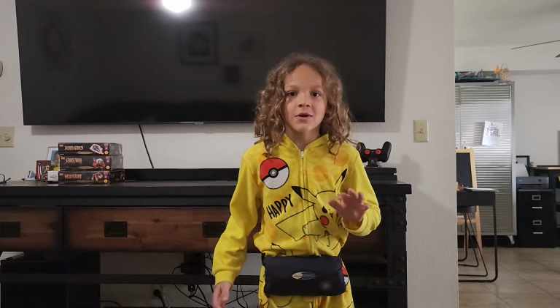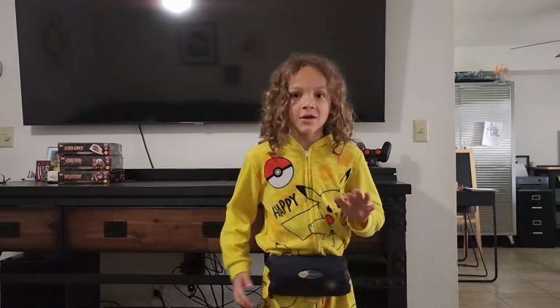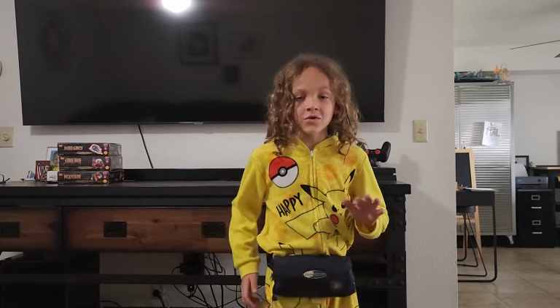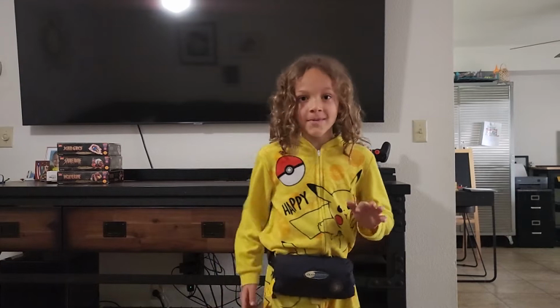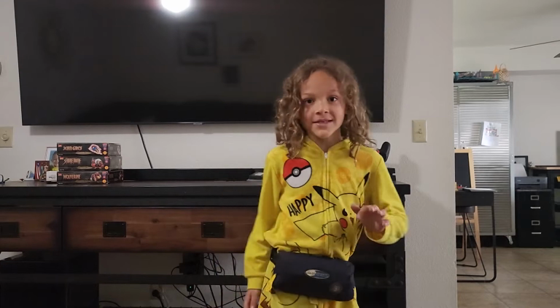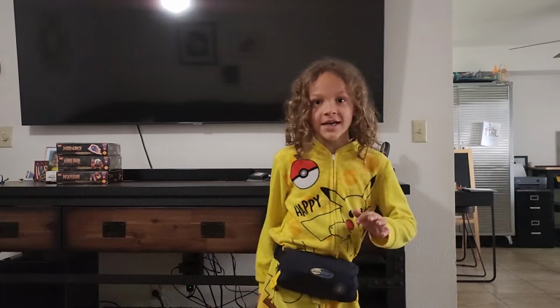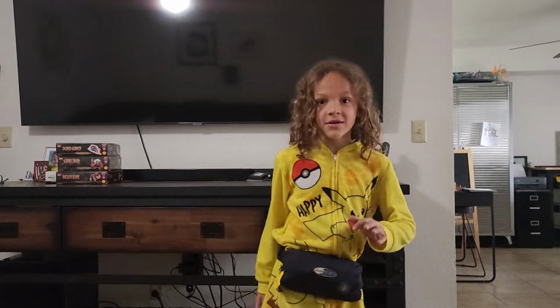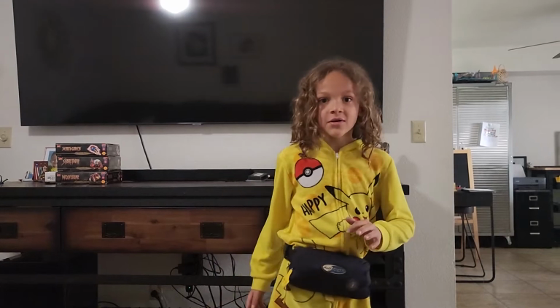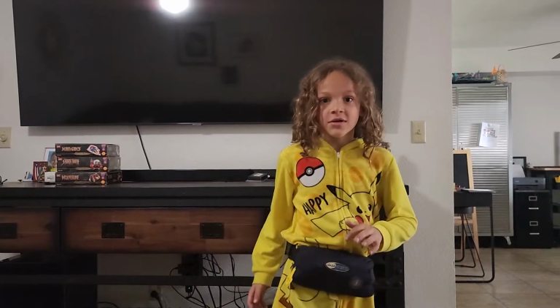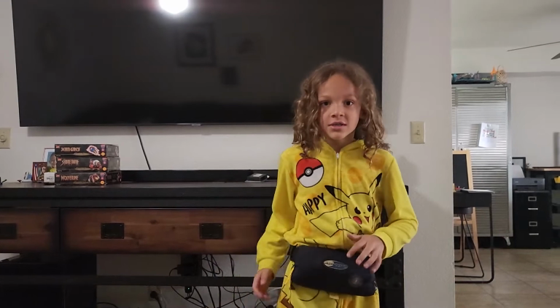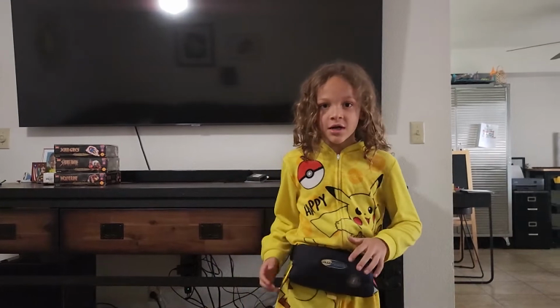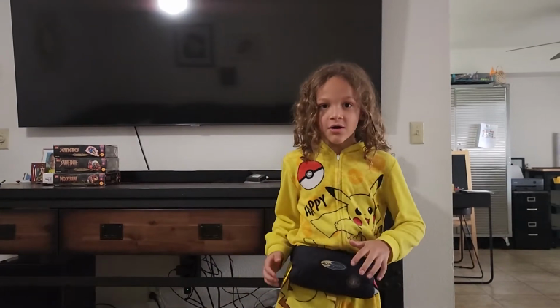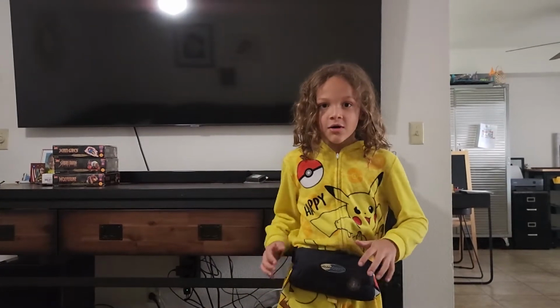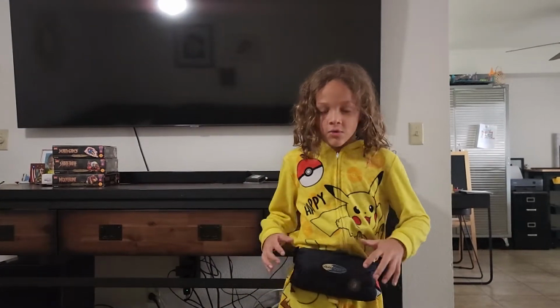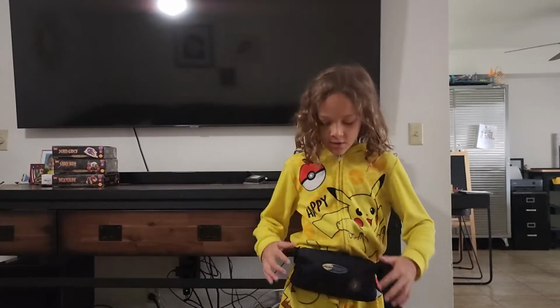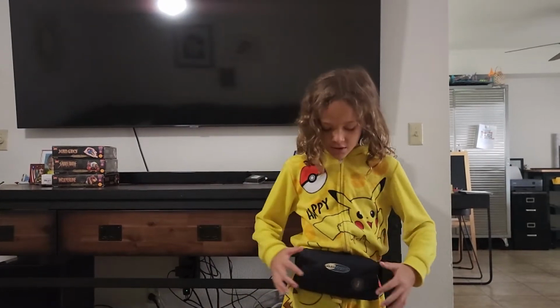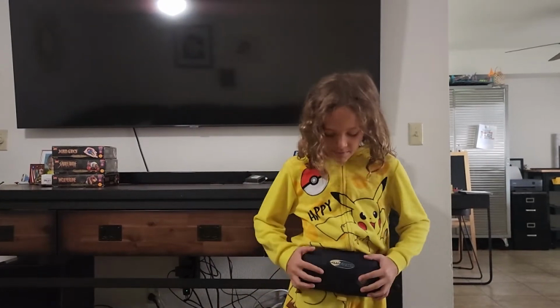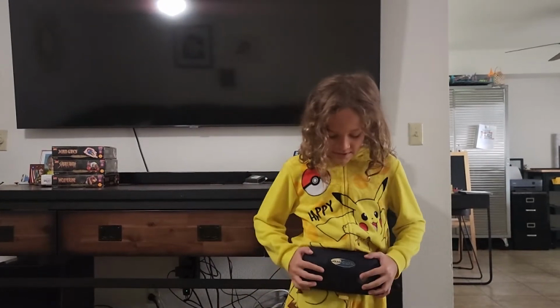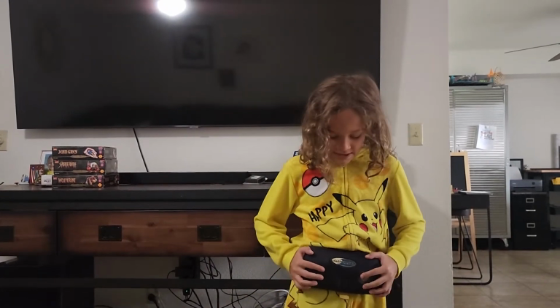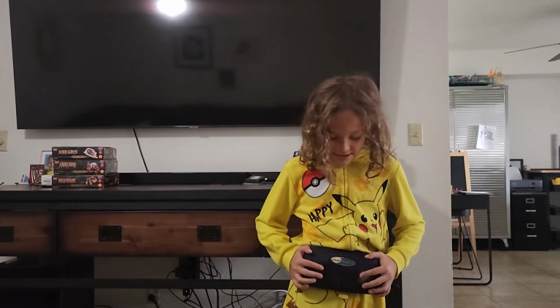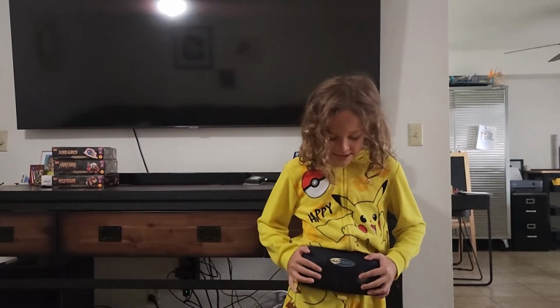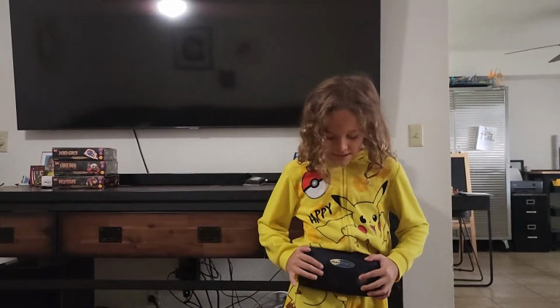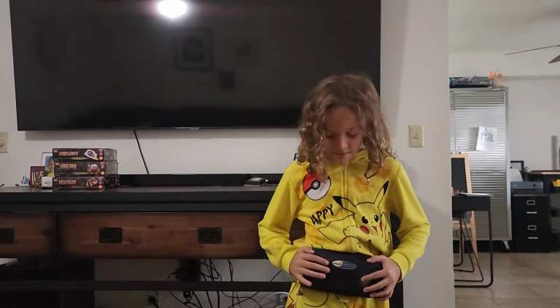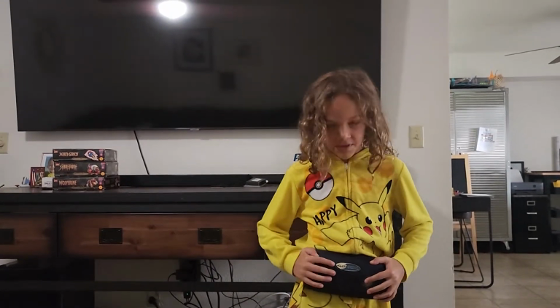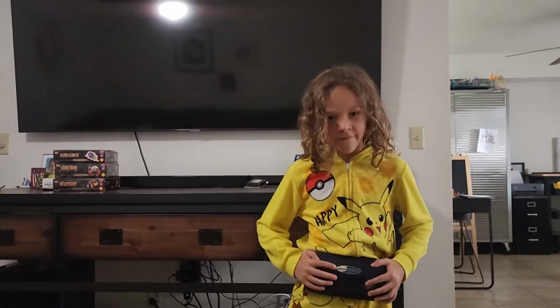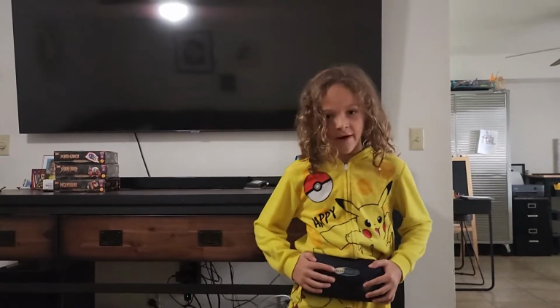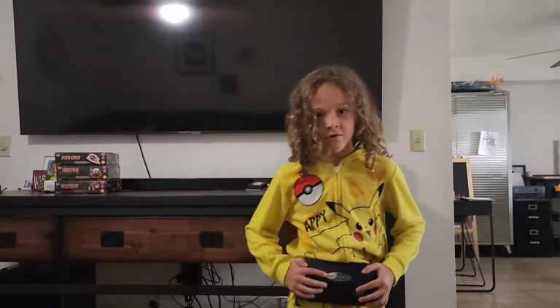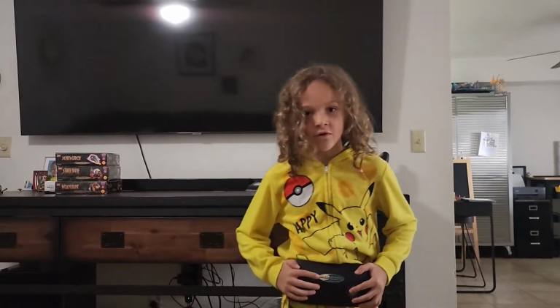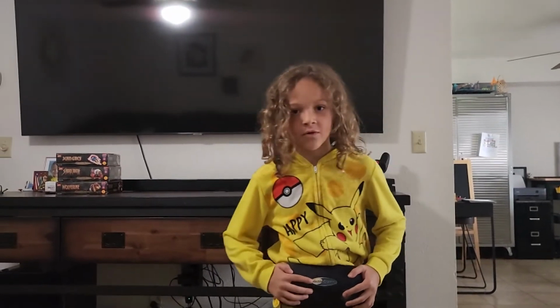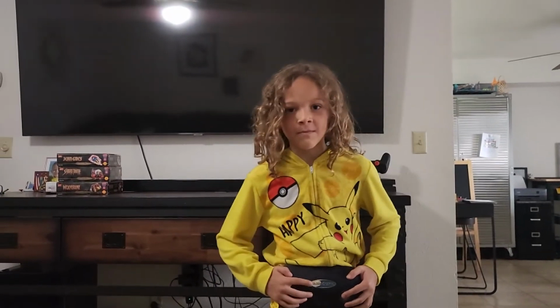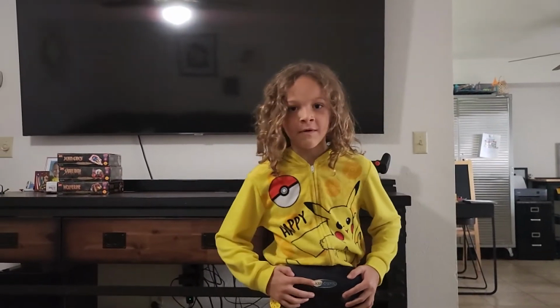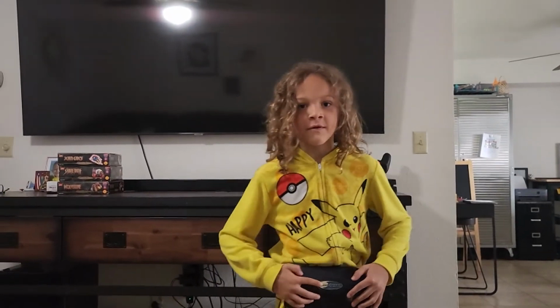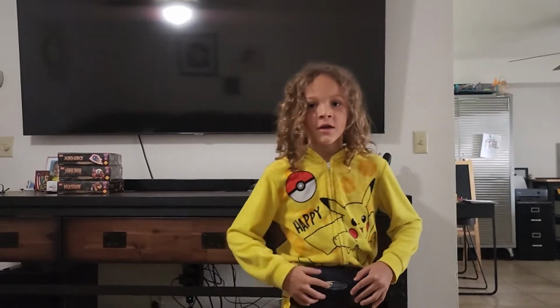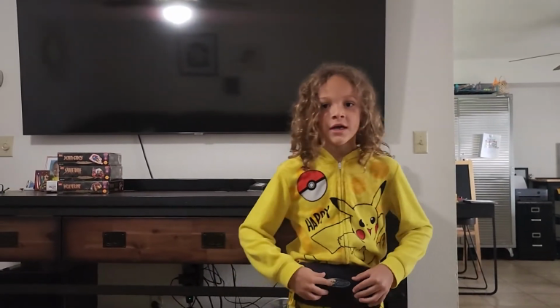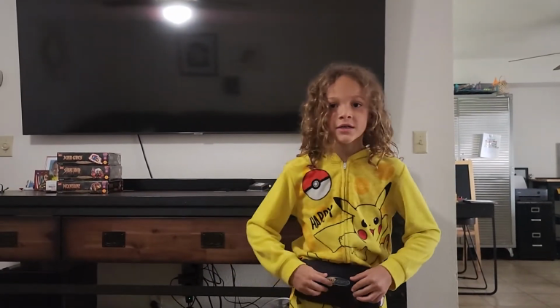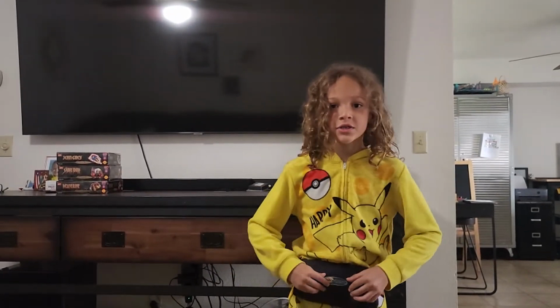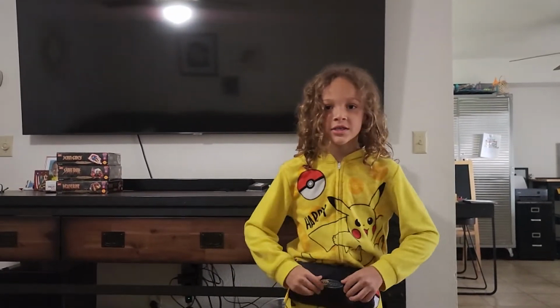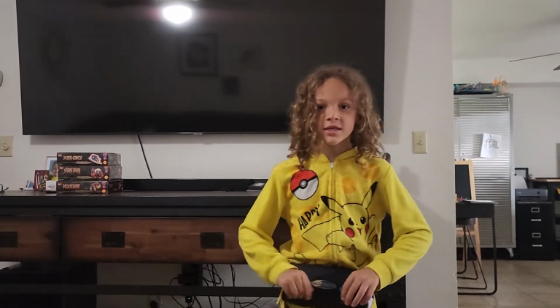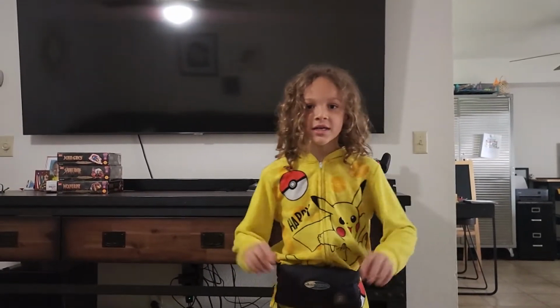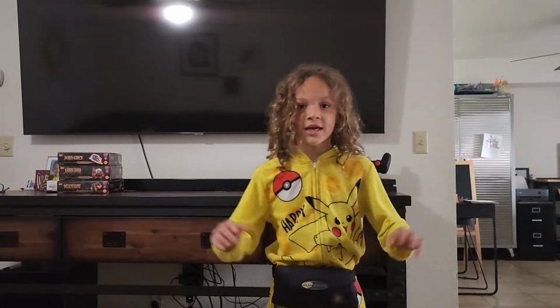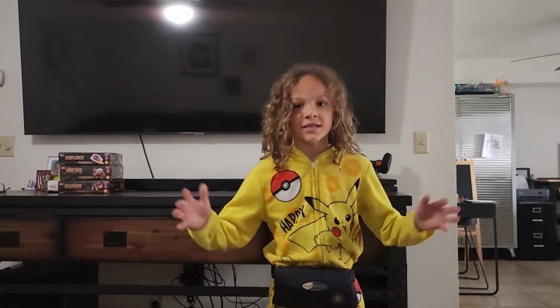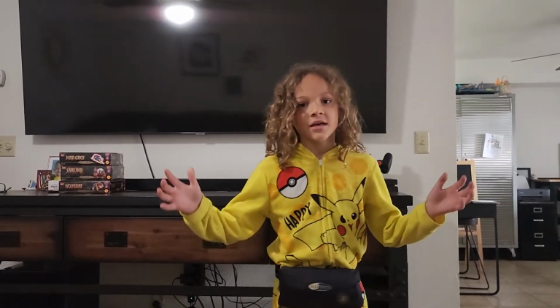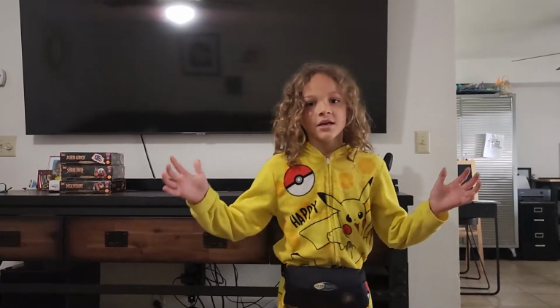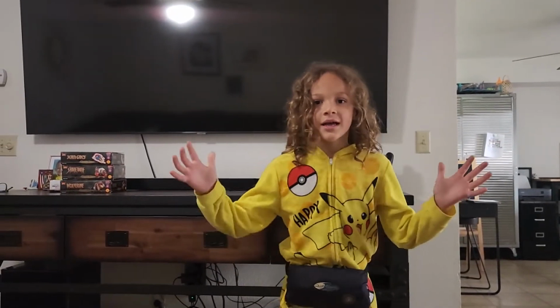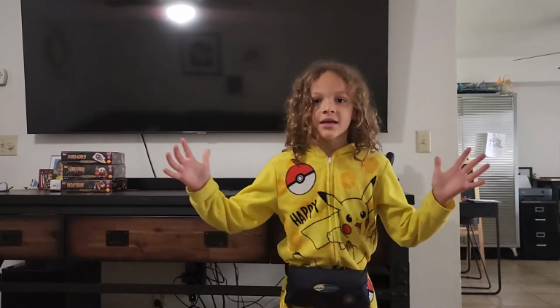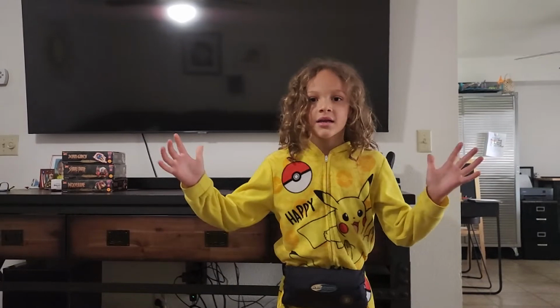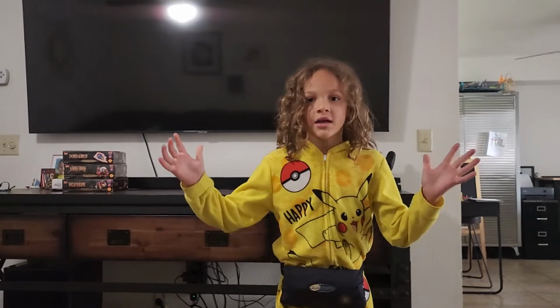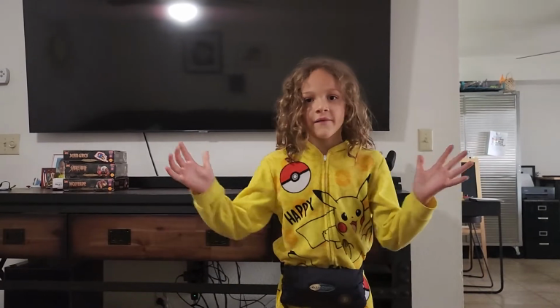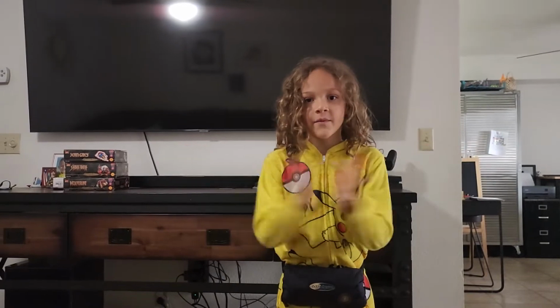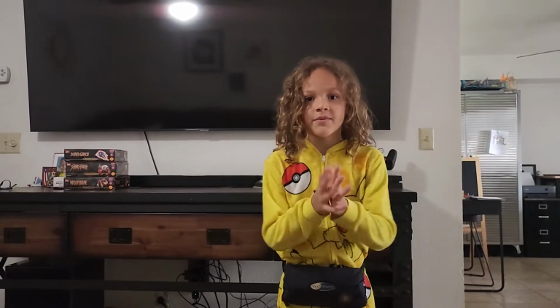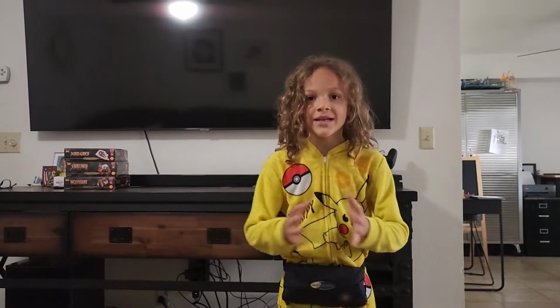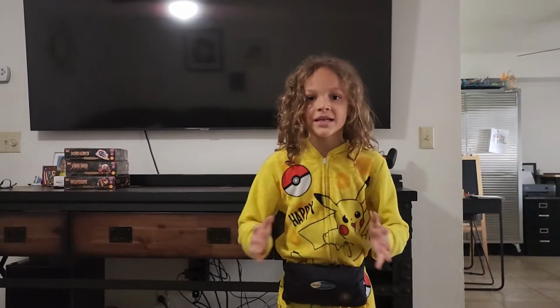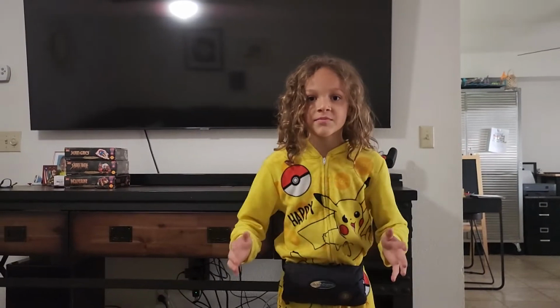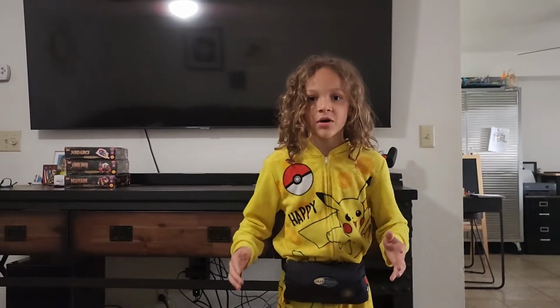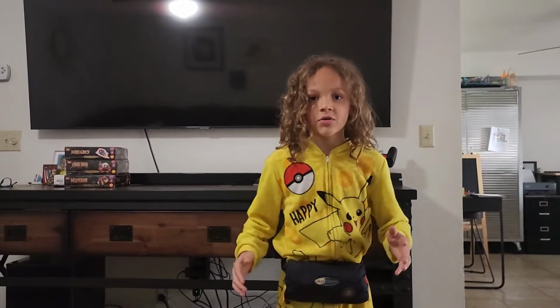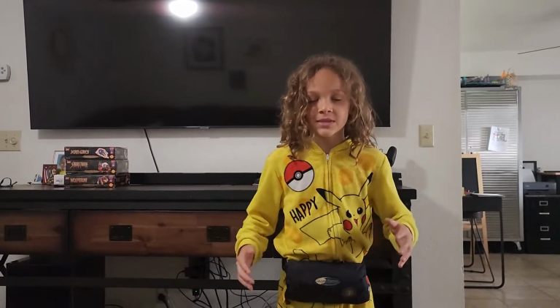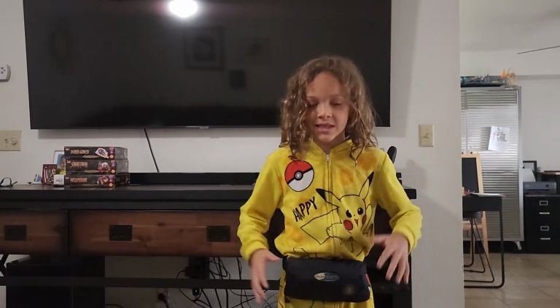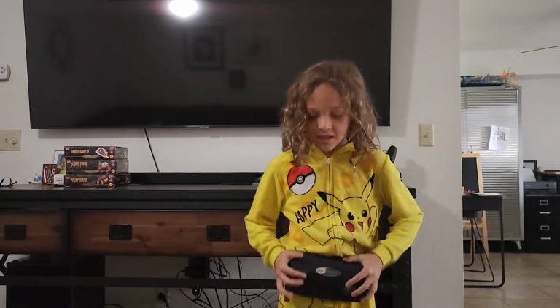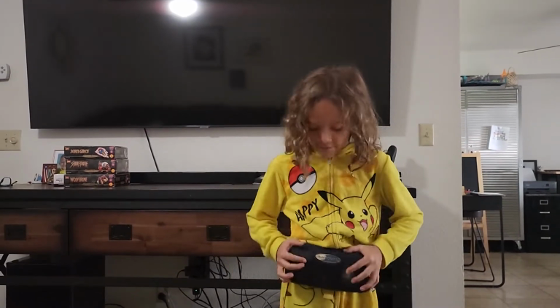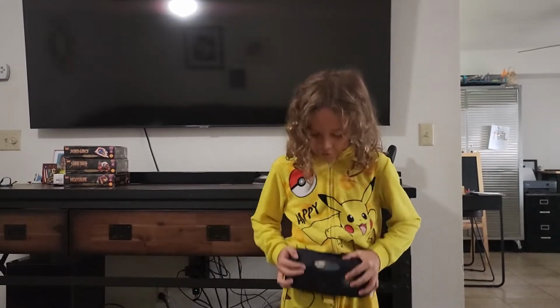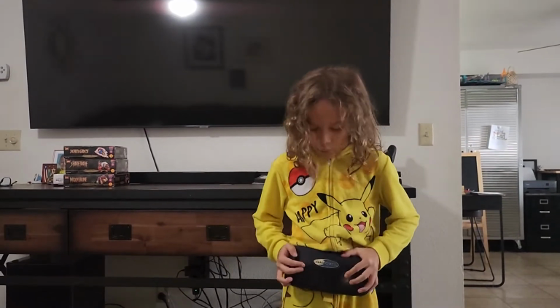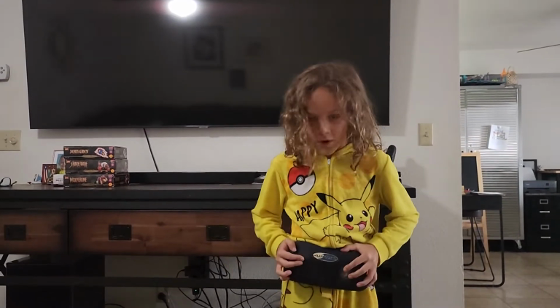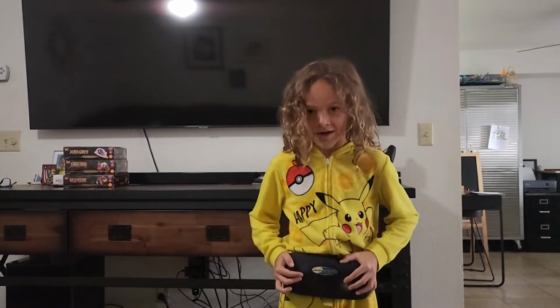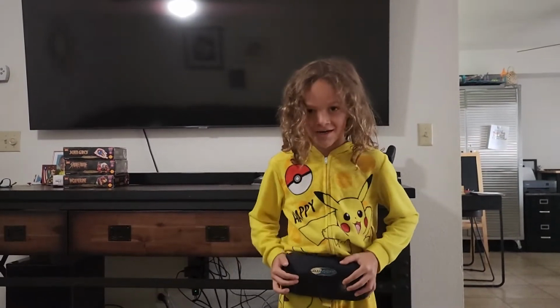Welcome to my channel. We're going to be testing some survival equipment, just in case — like if a plane explodes. This is for water.